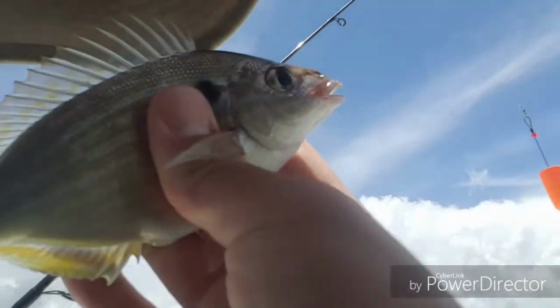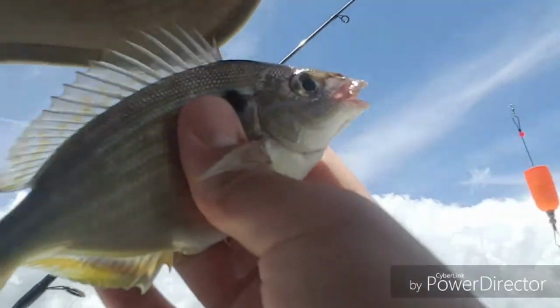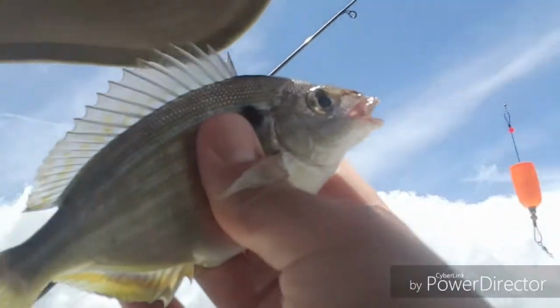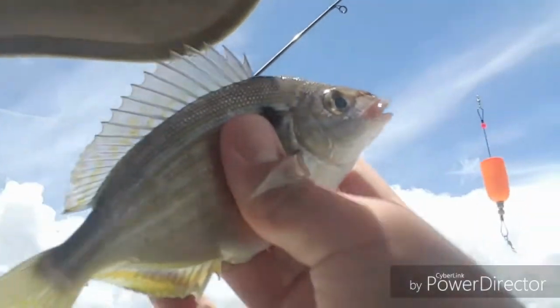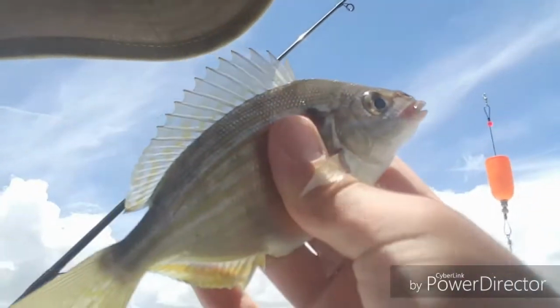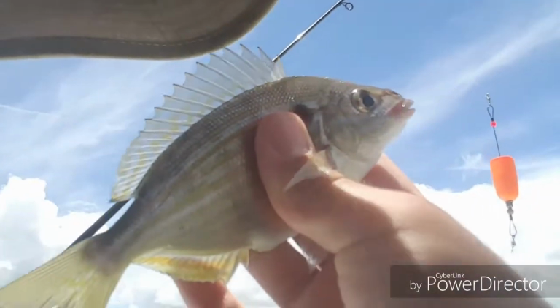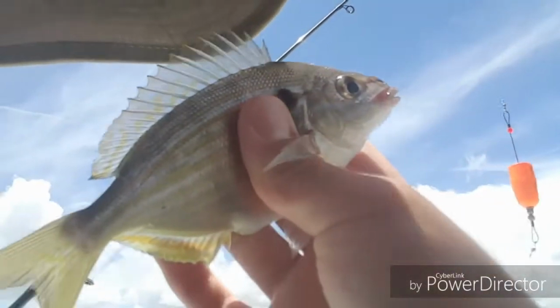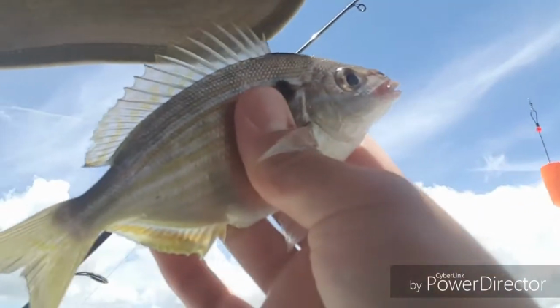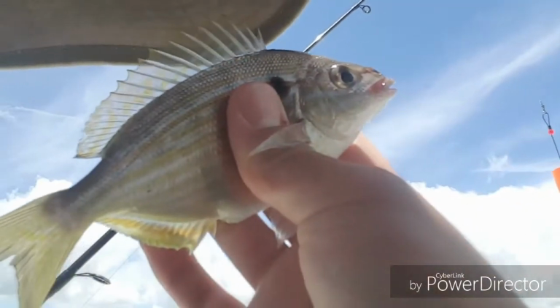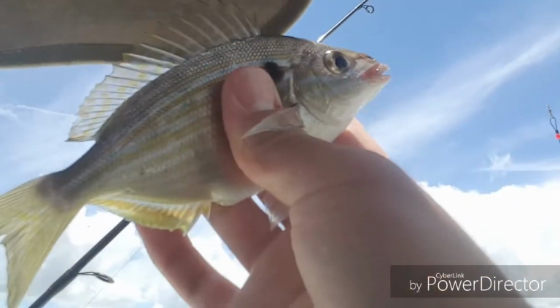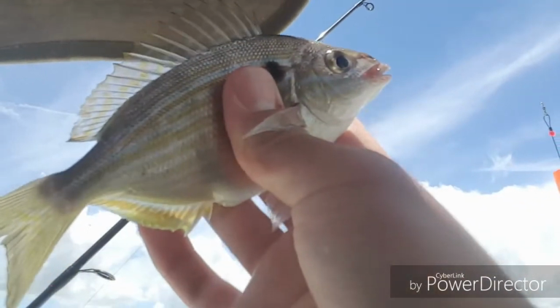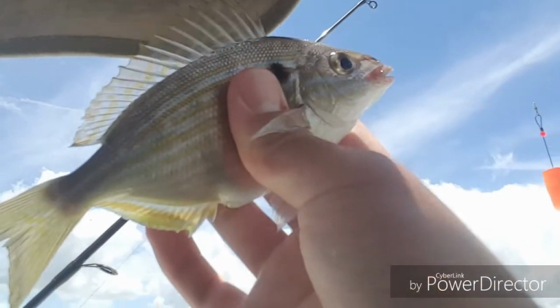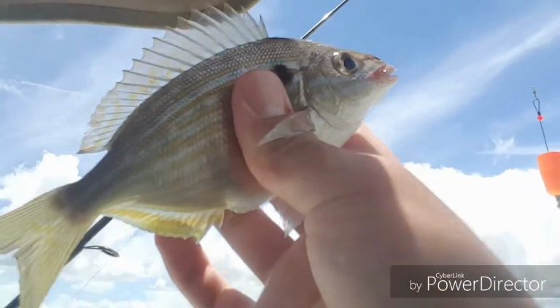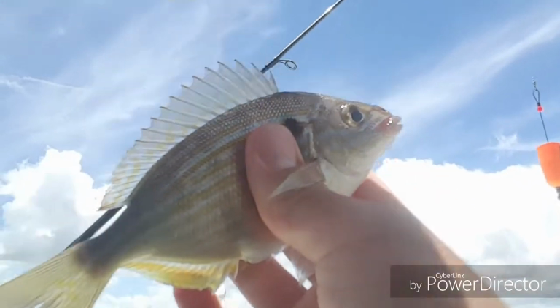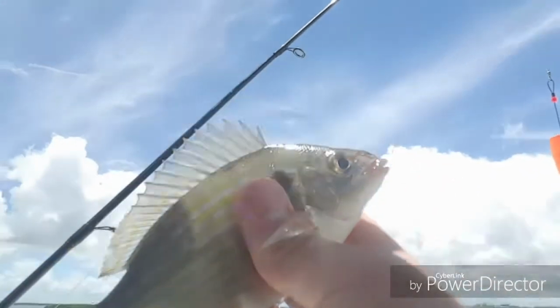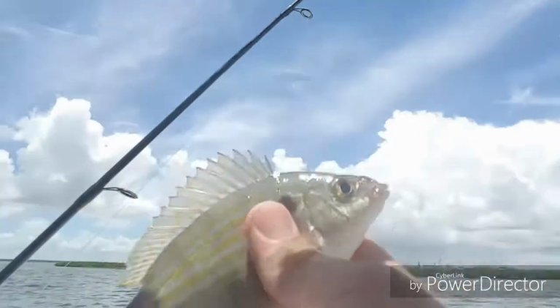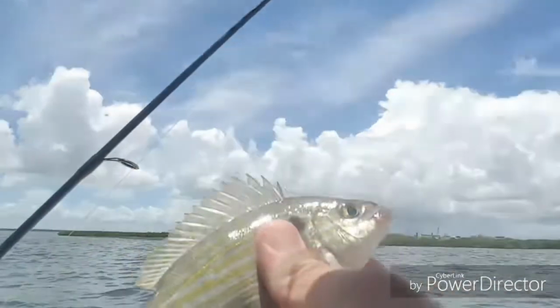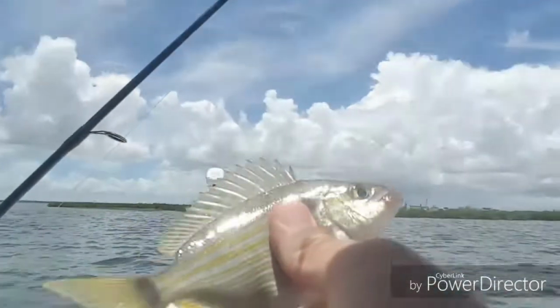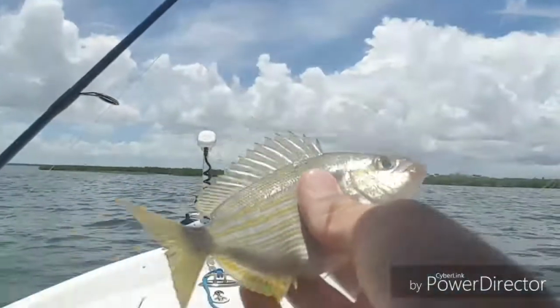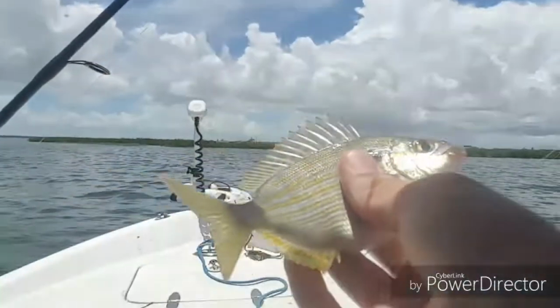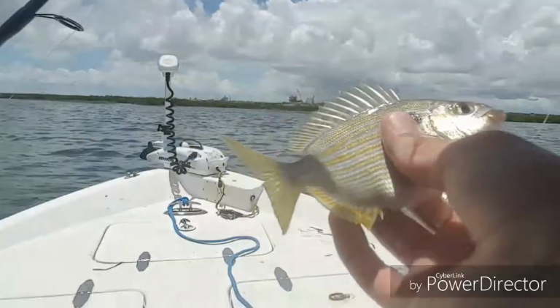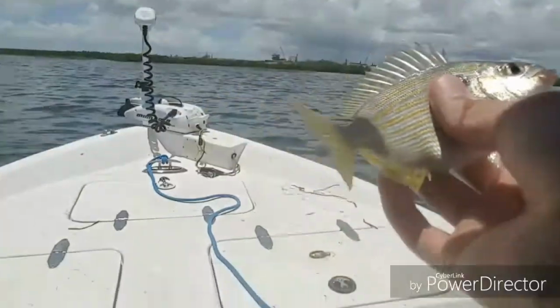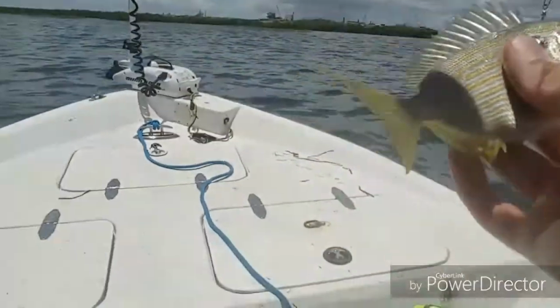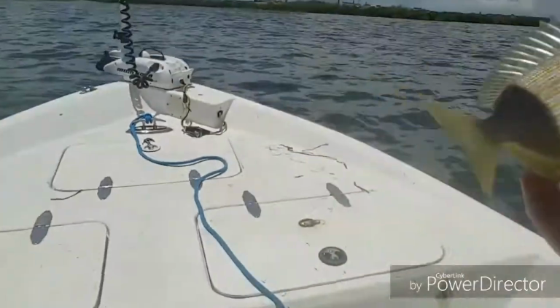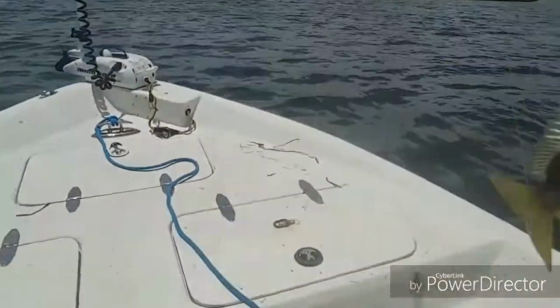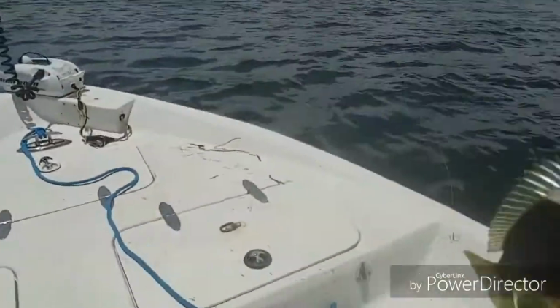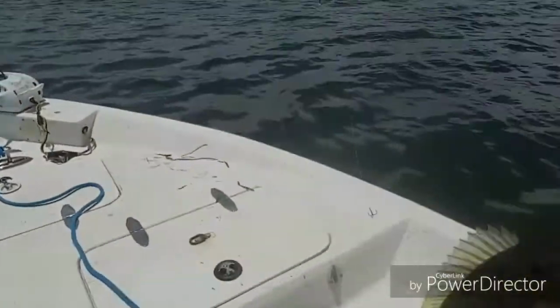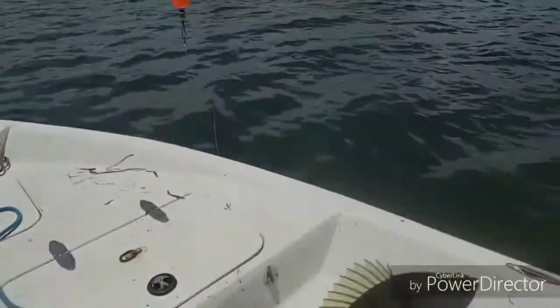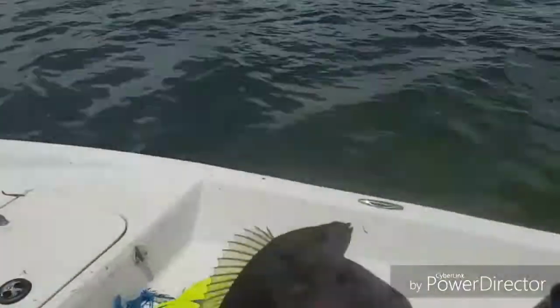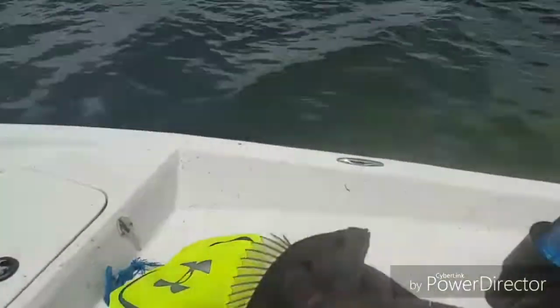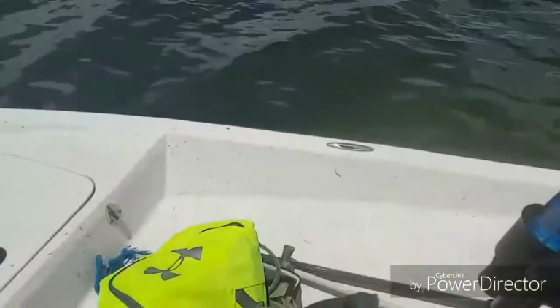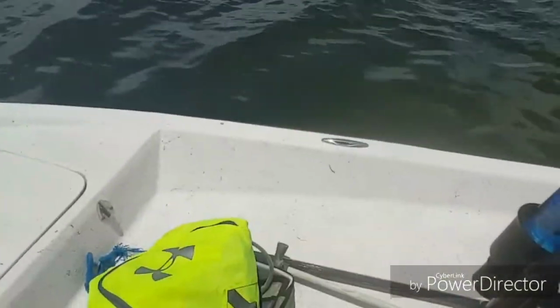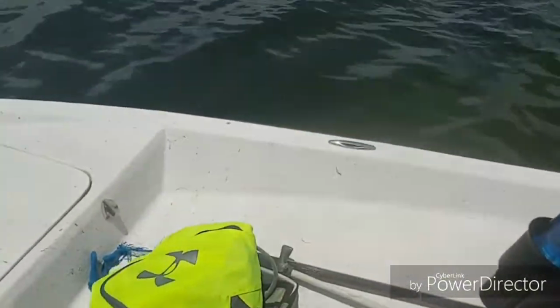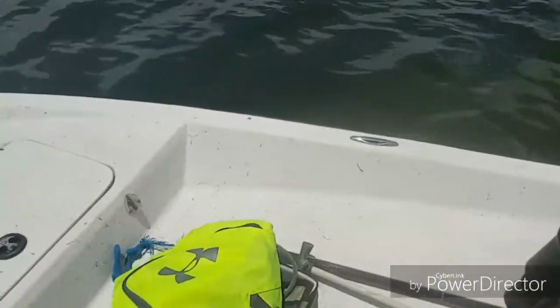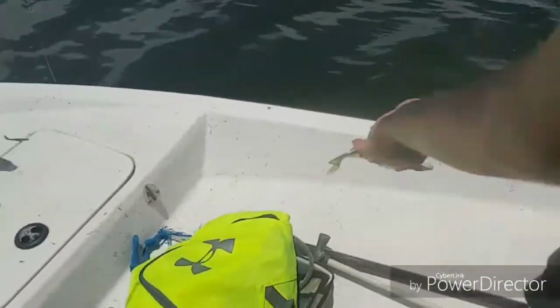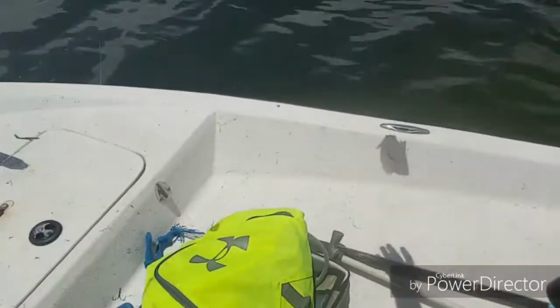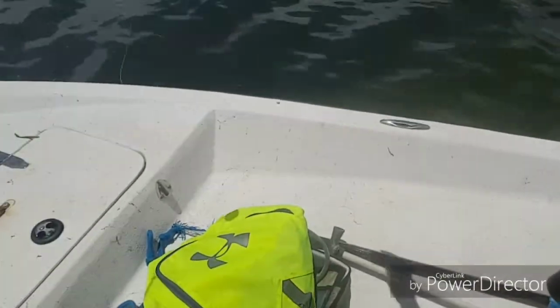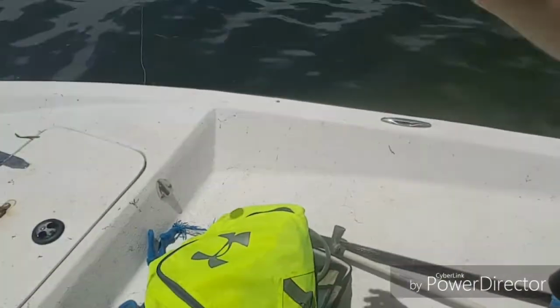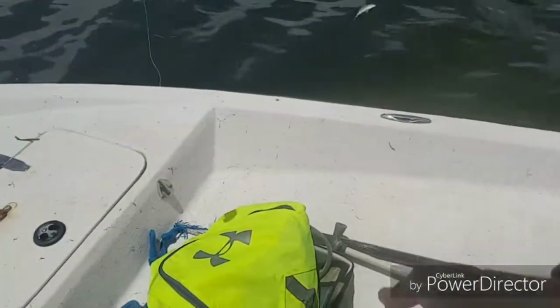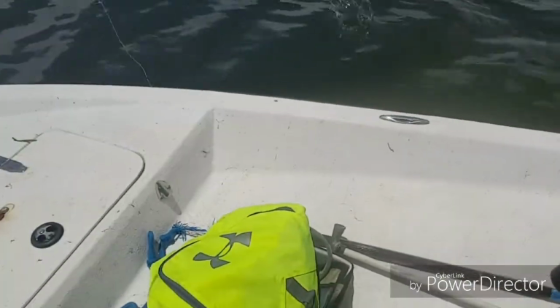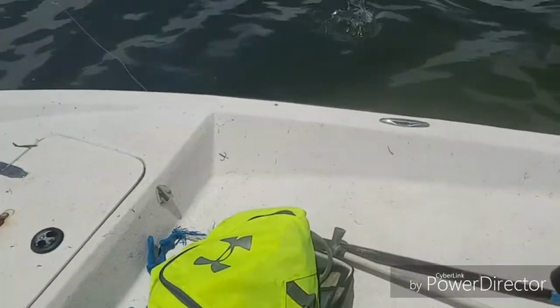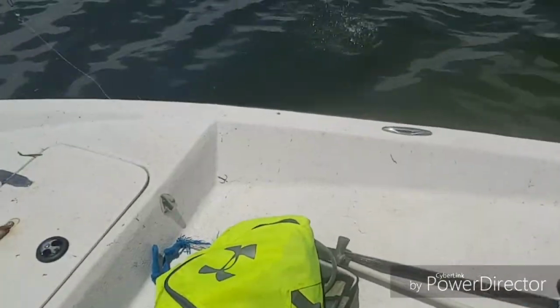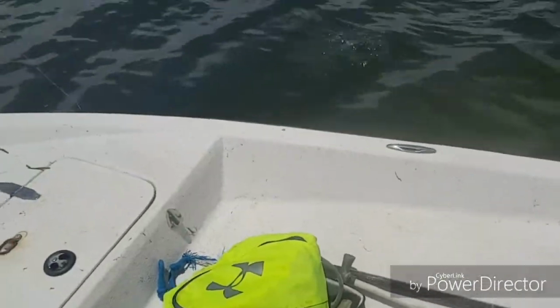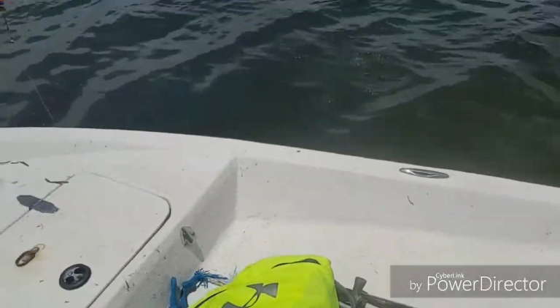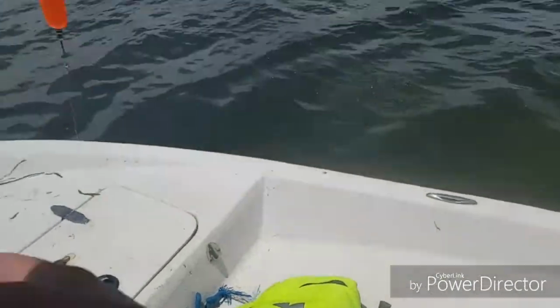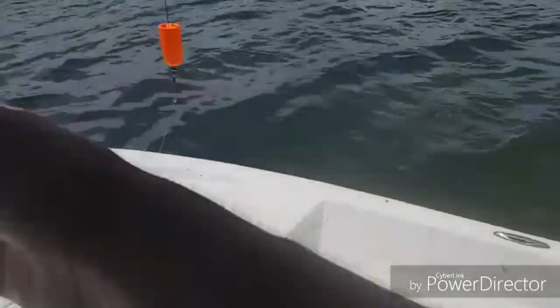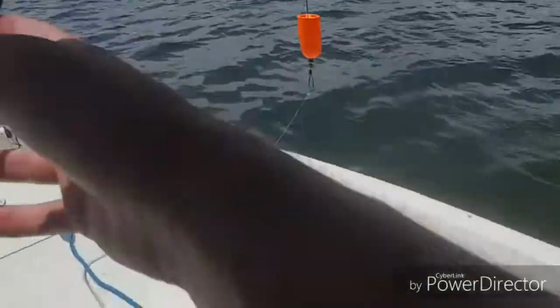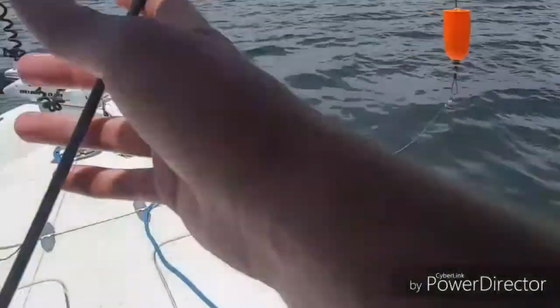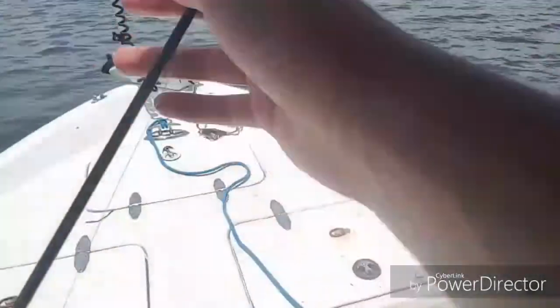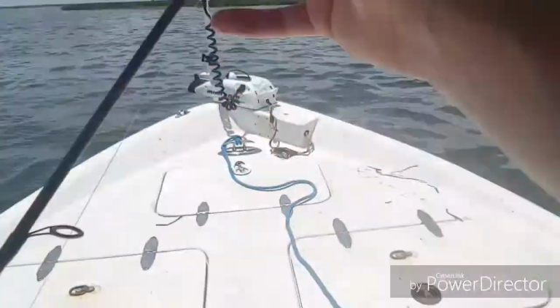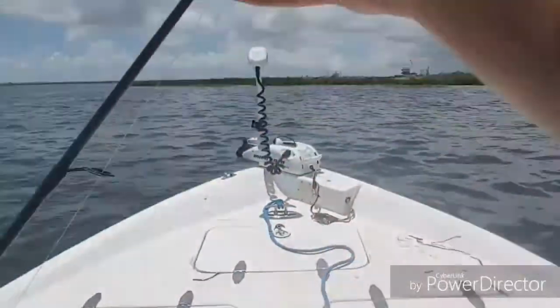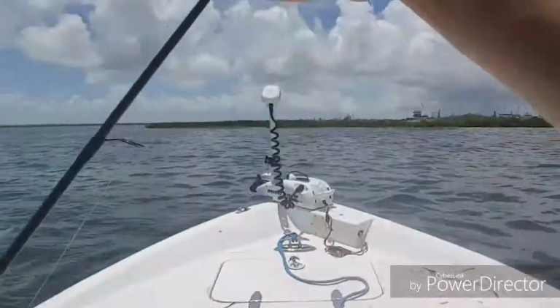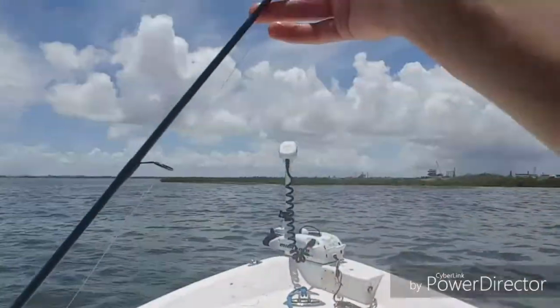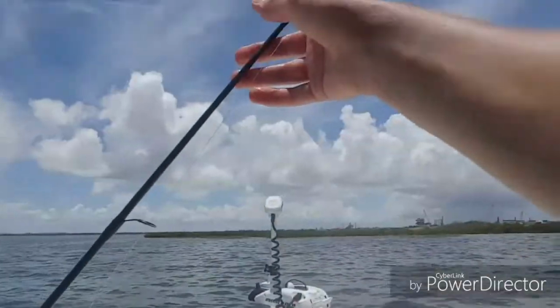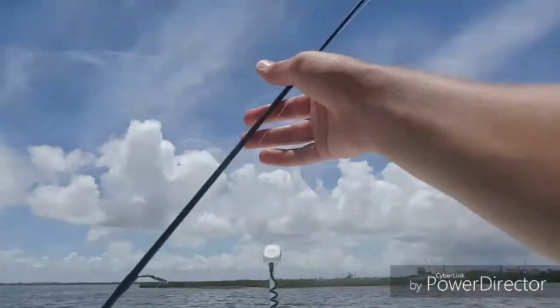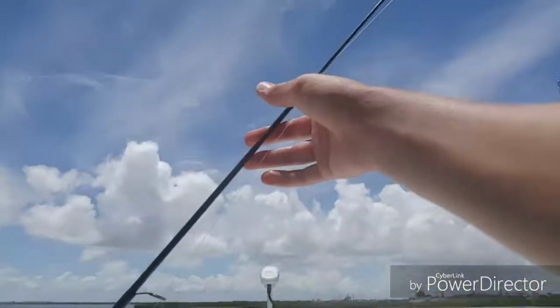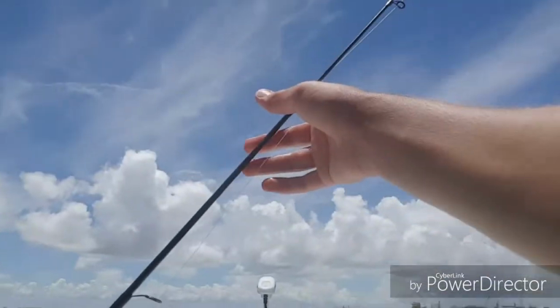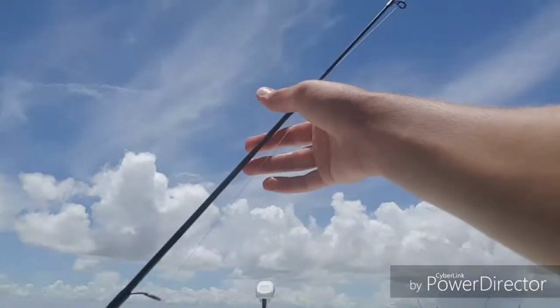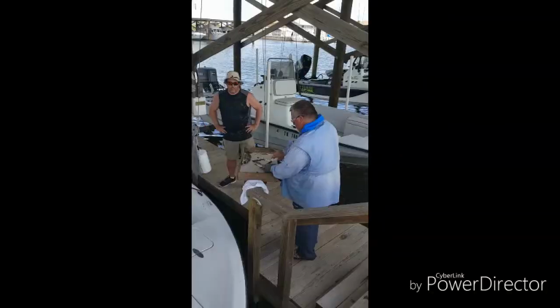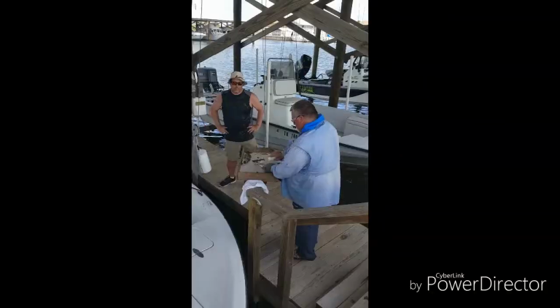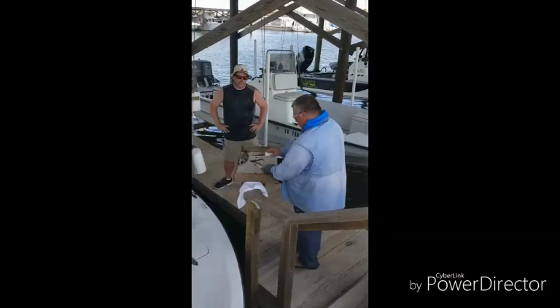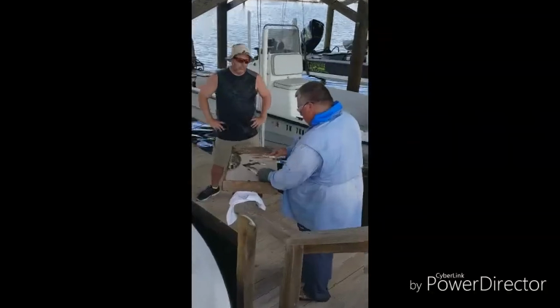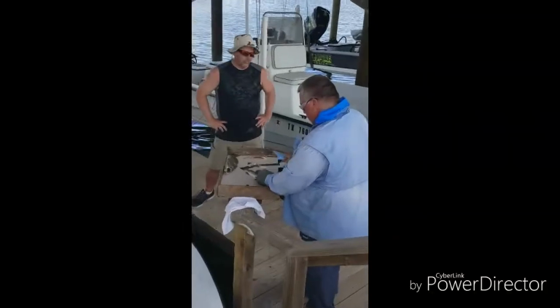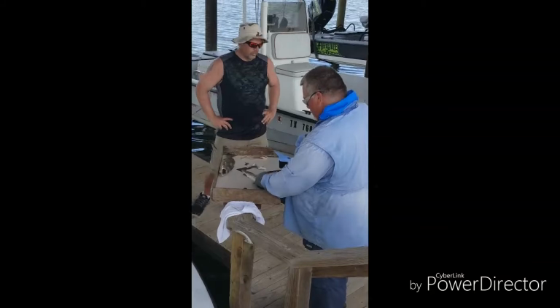Another little piggy perch here, and he's about to go back.